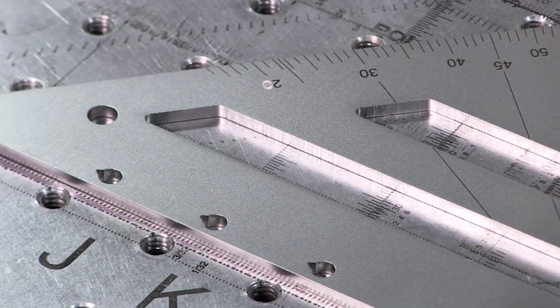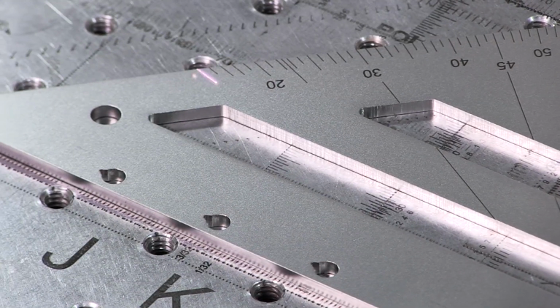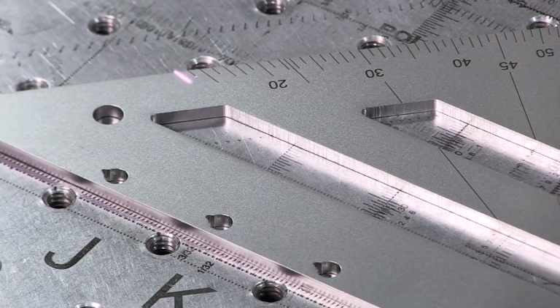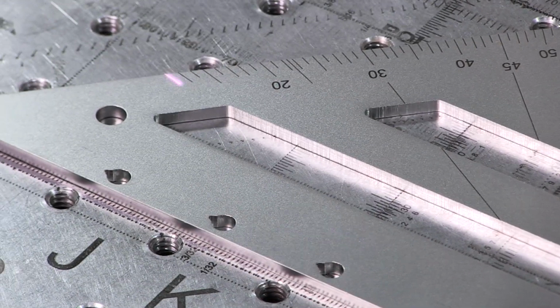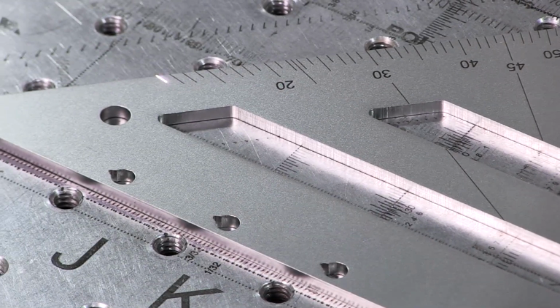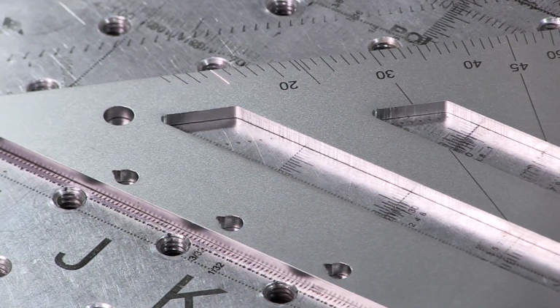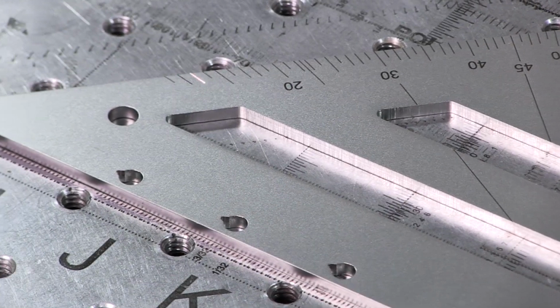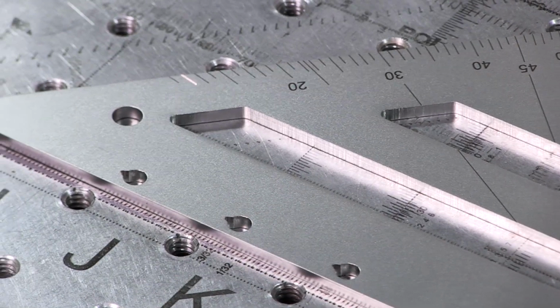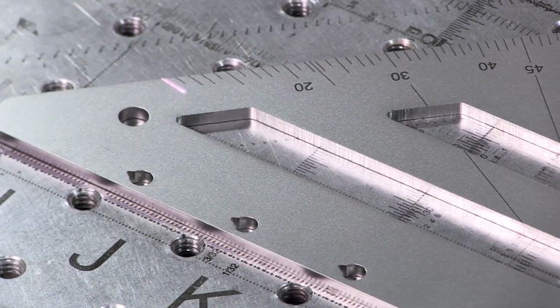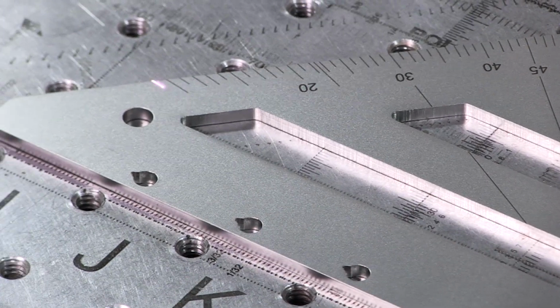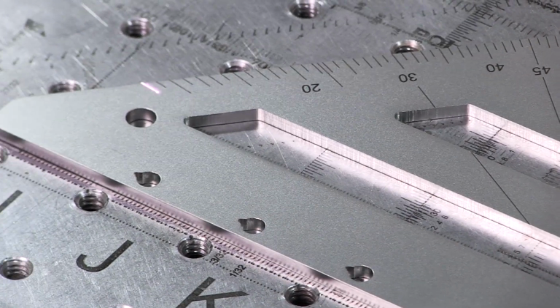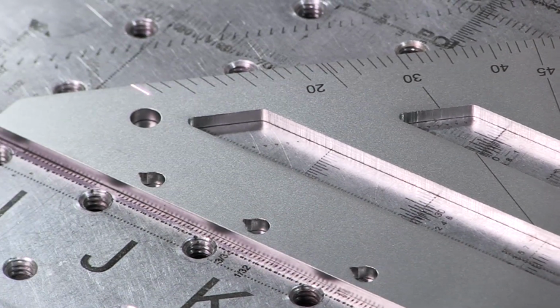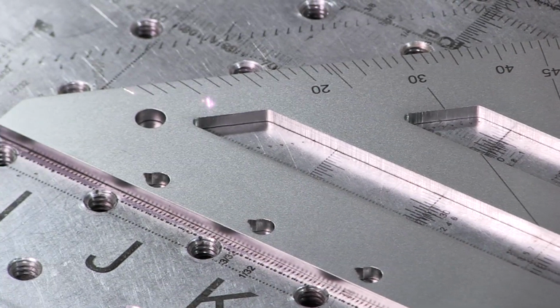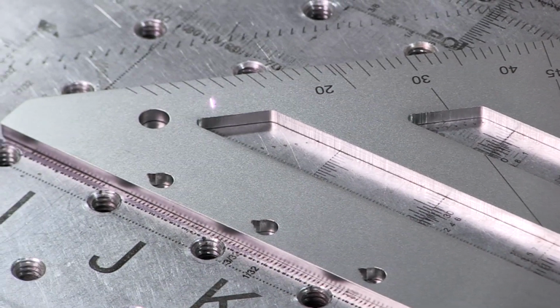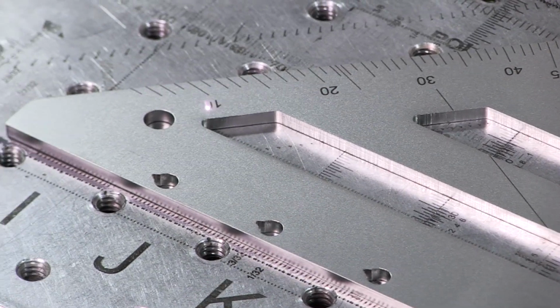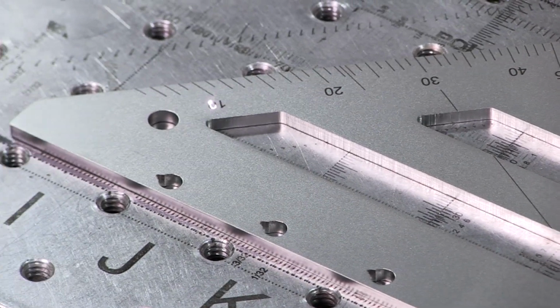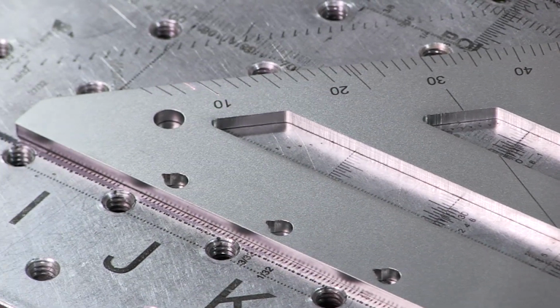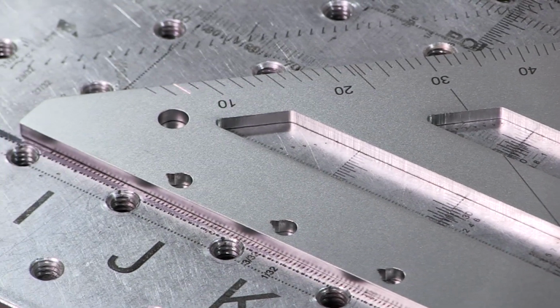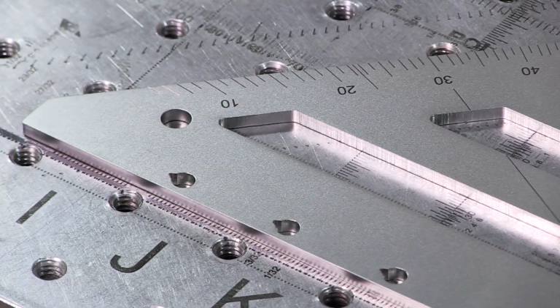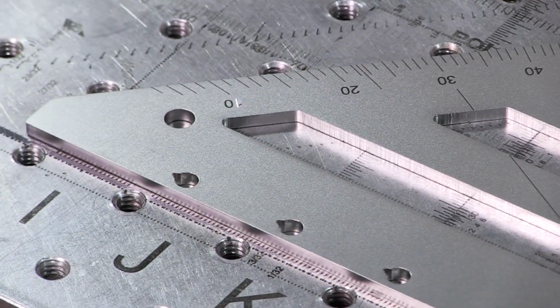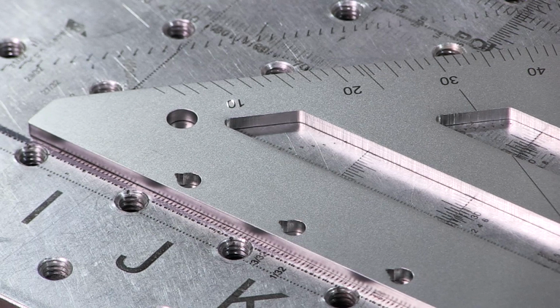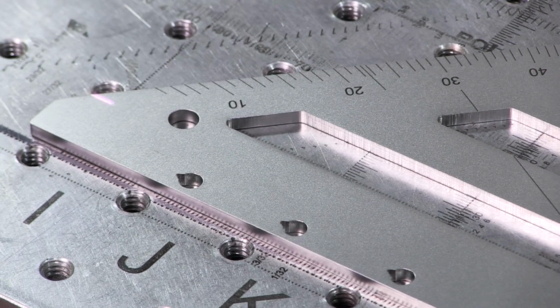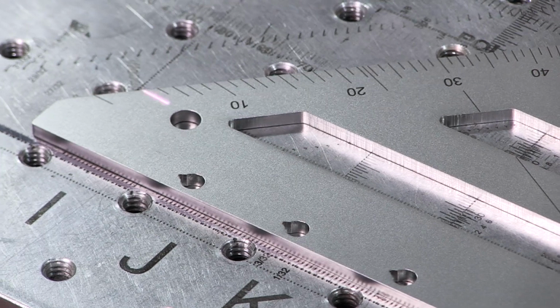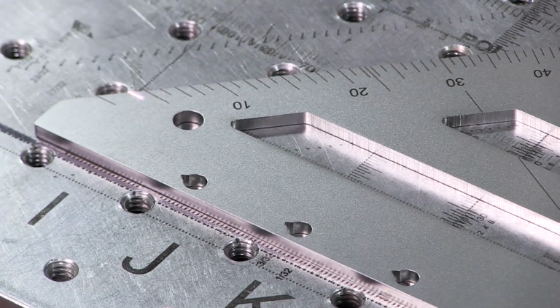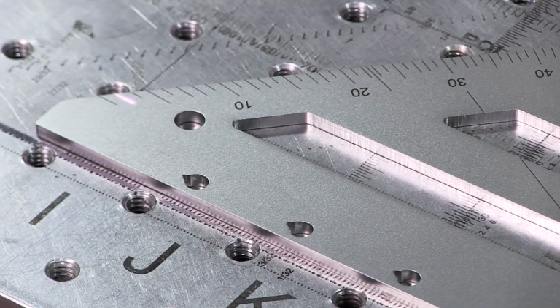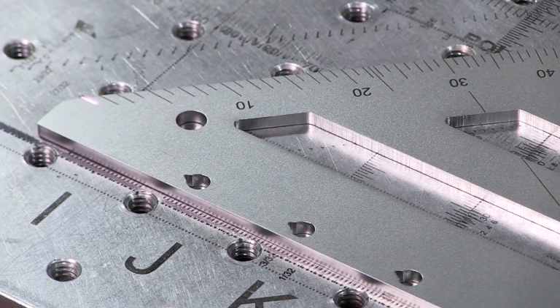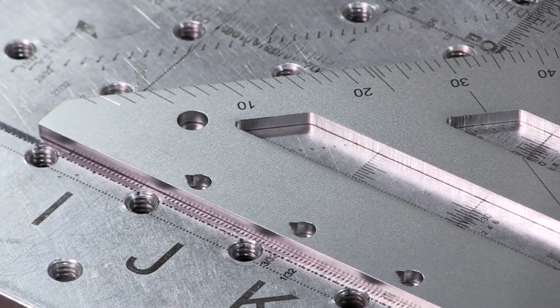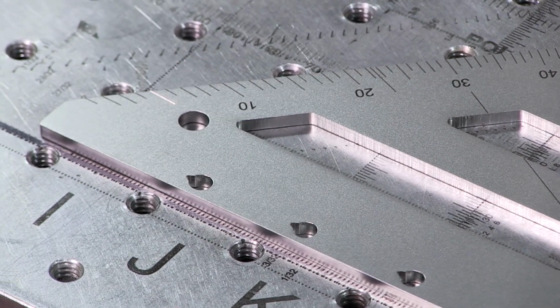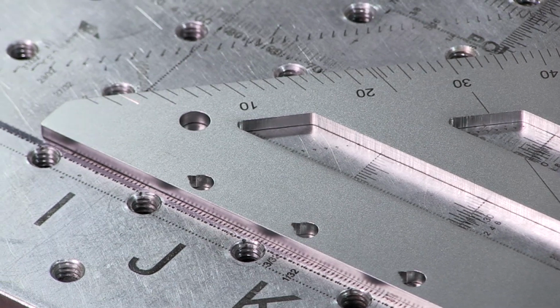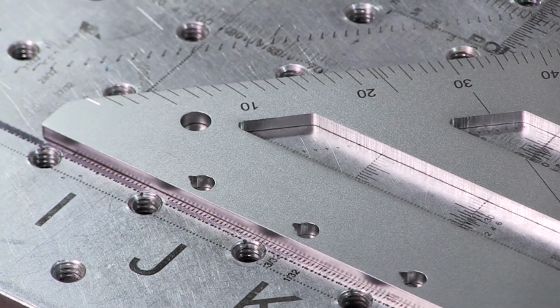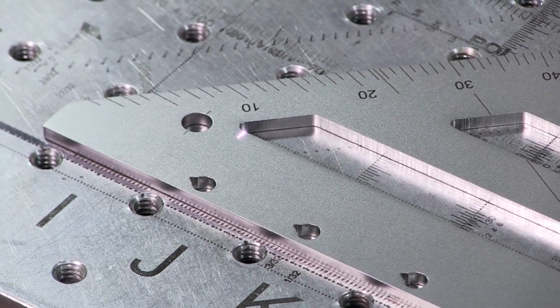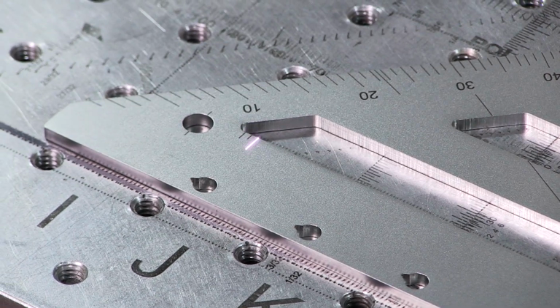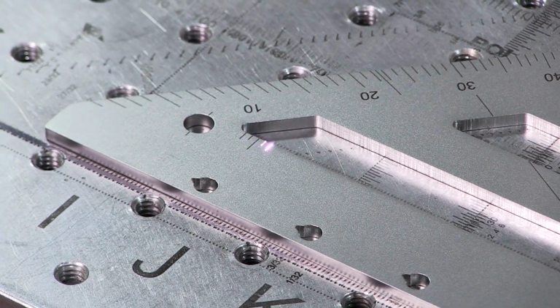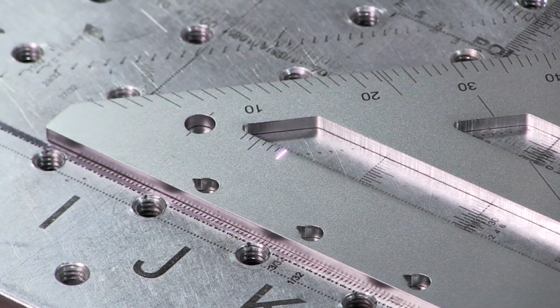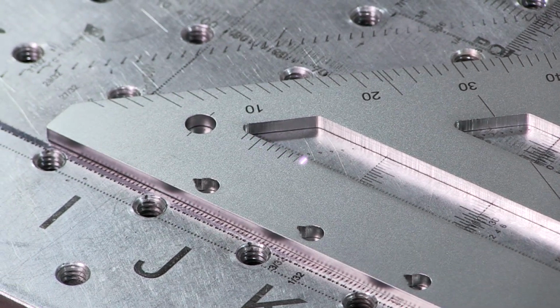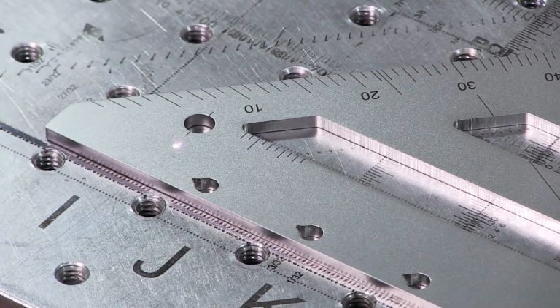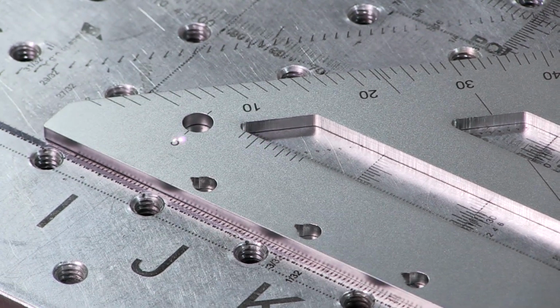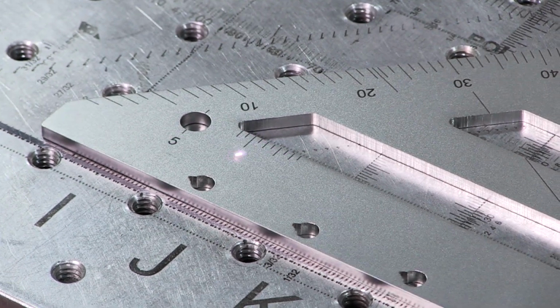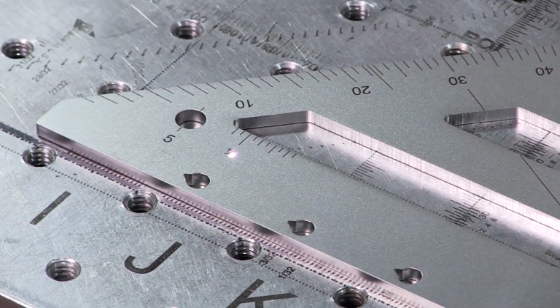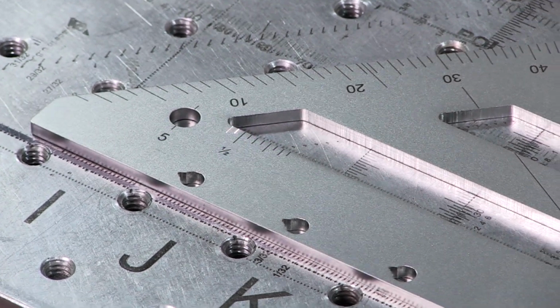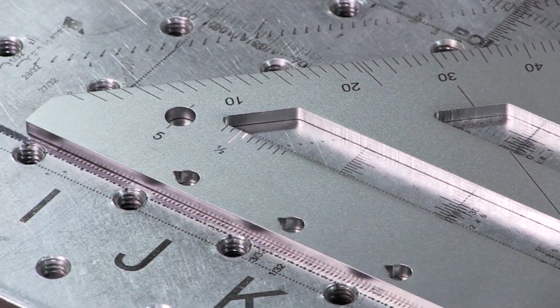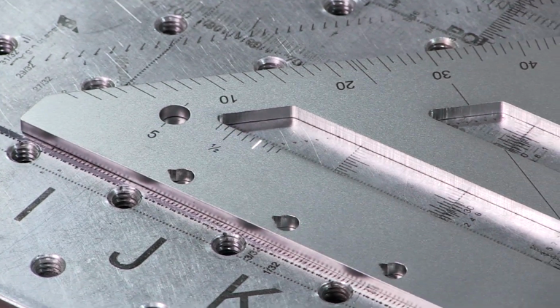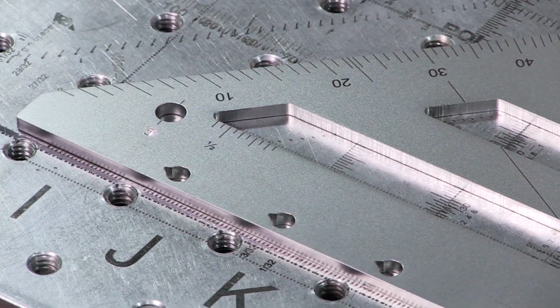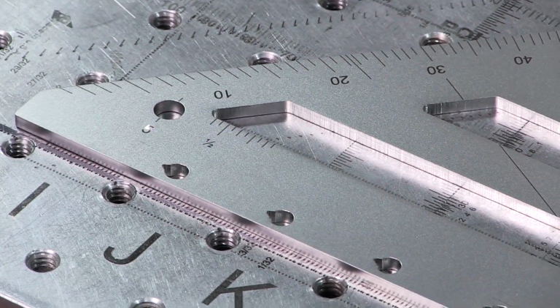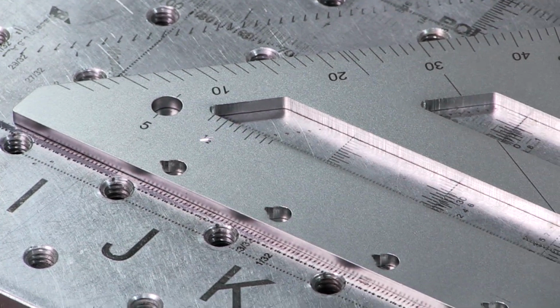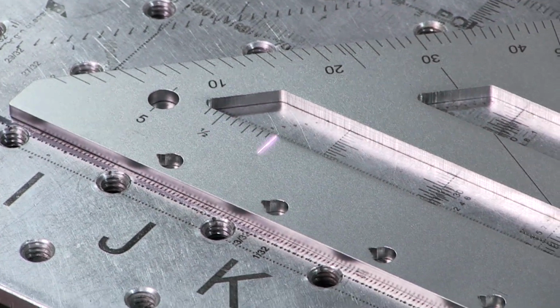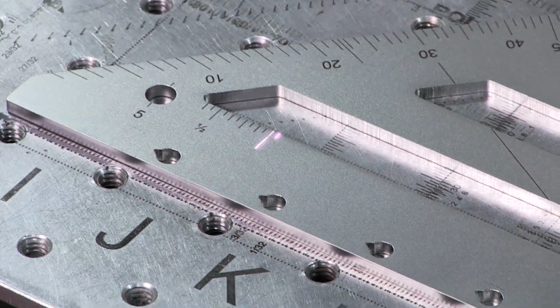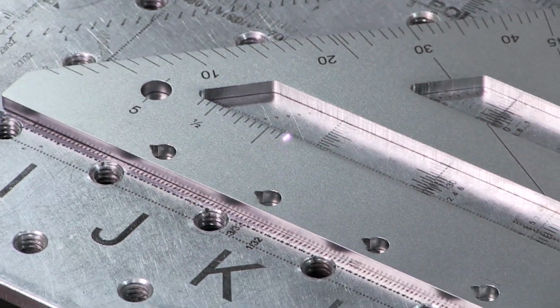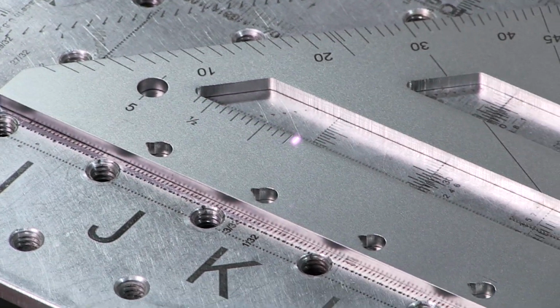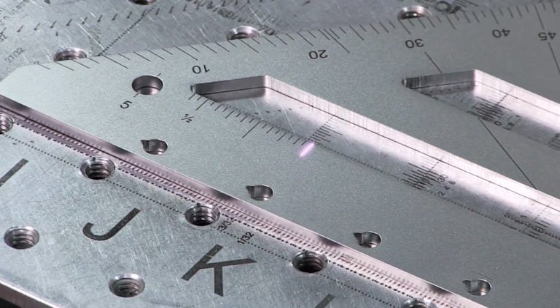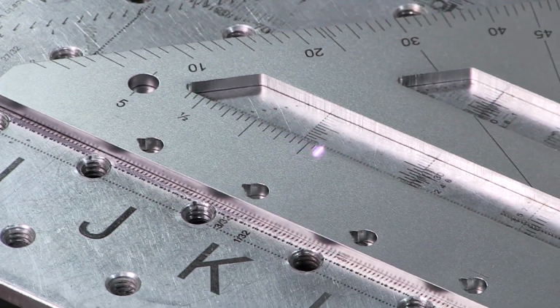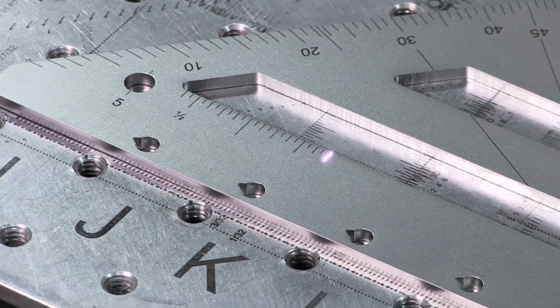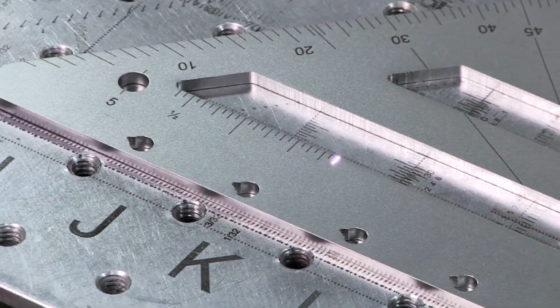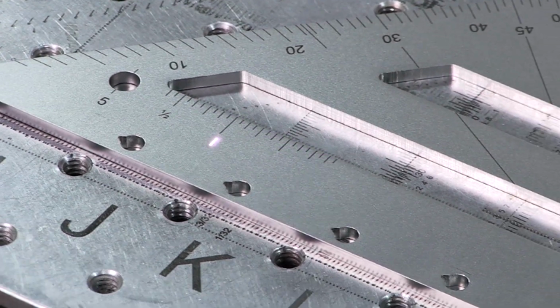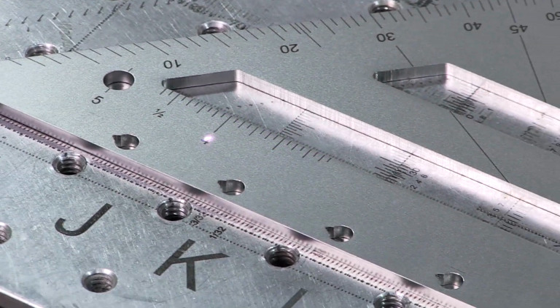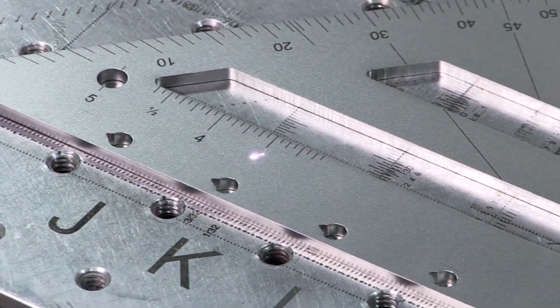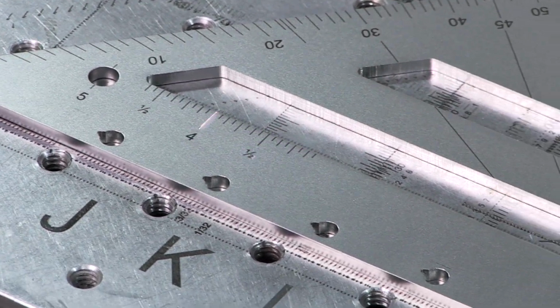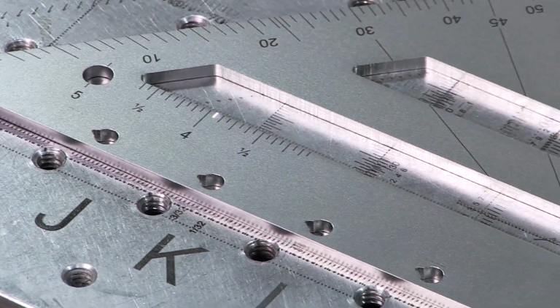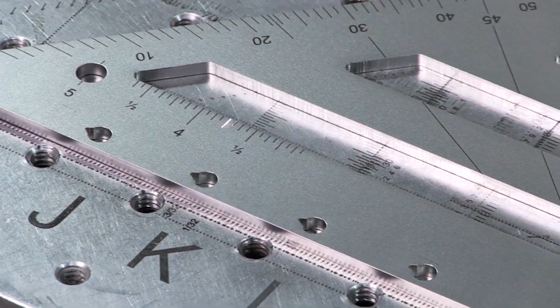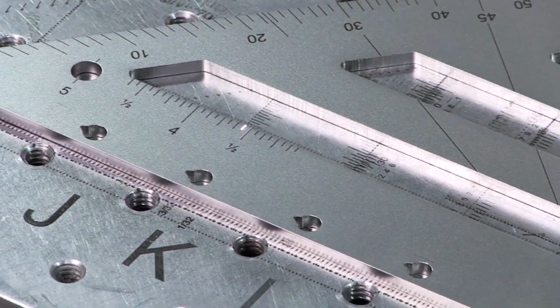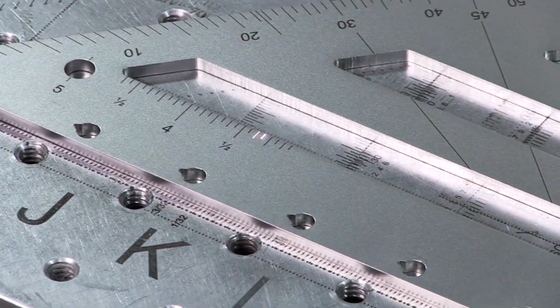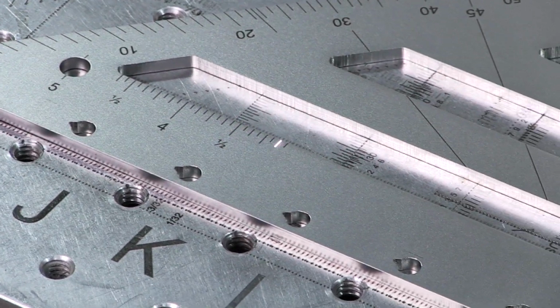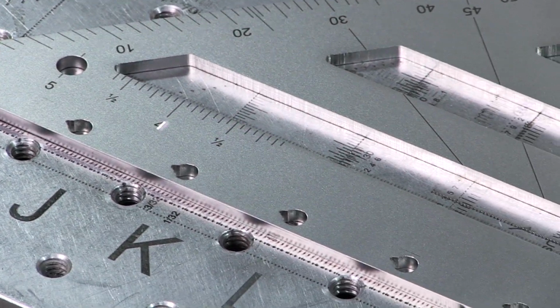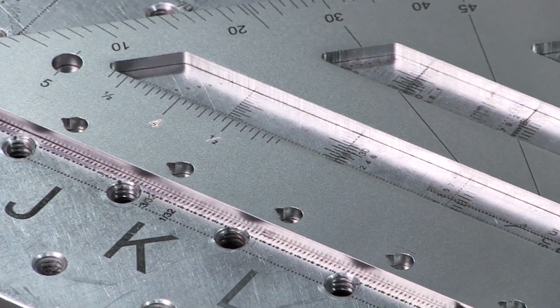After the blades receive our proprietary satin finish that increases the surface strength, they are laser engraved.